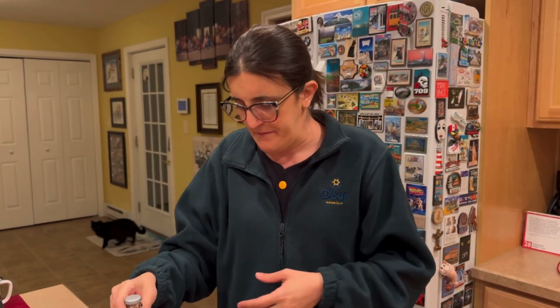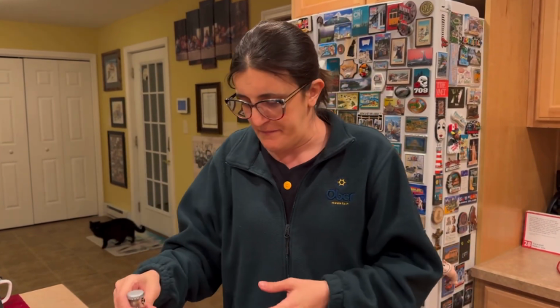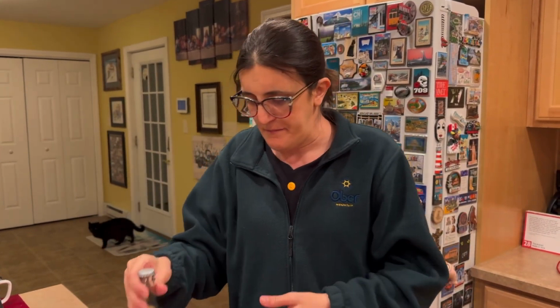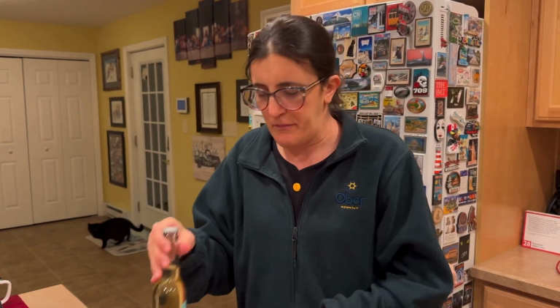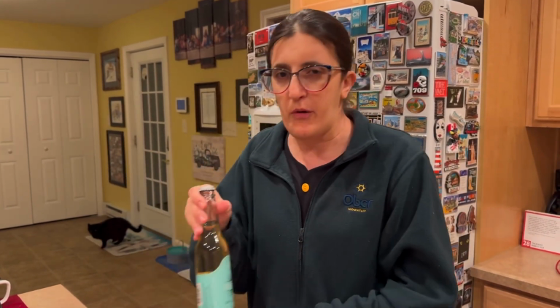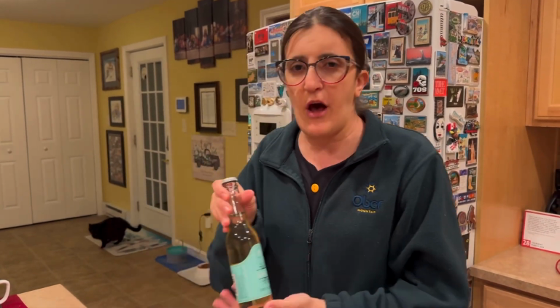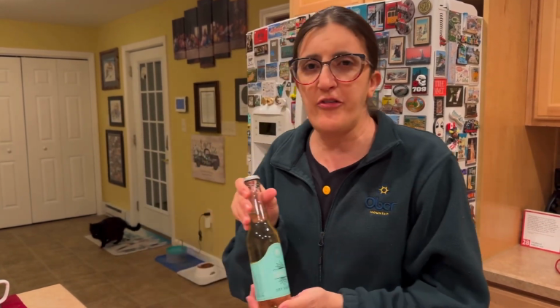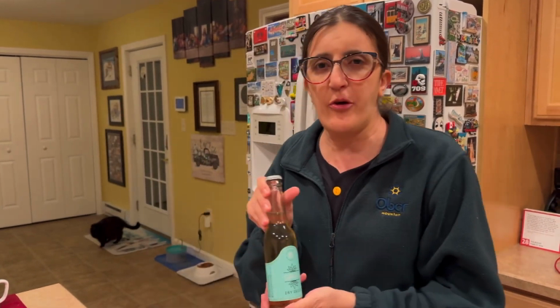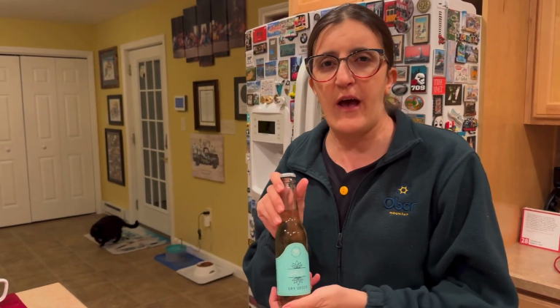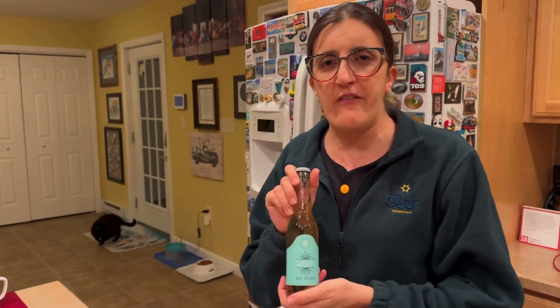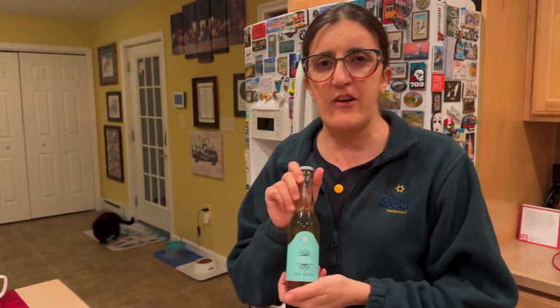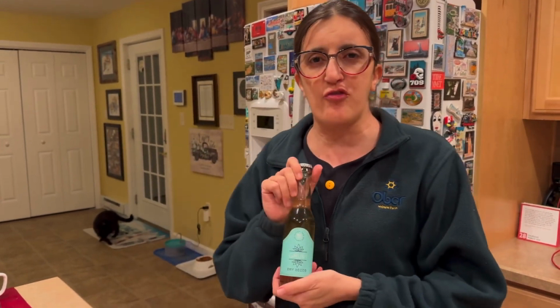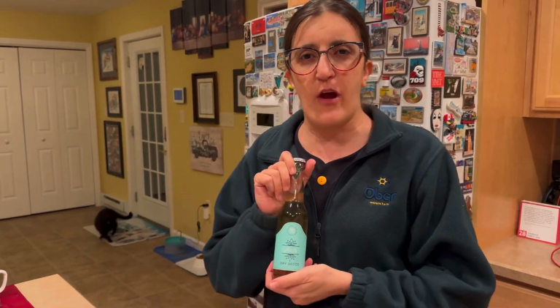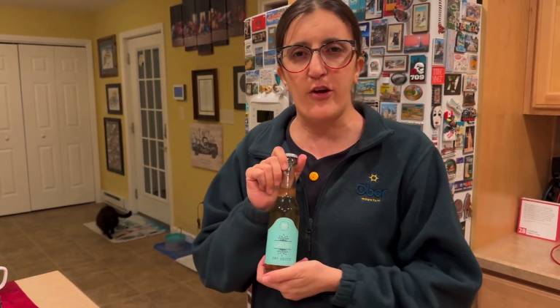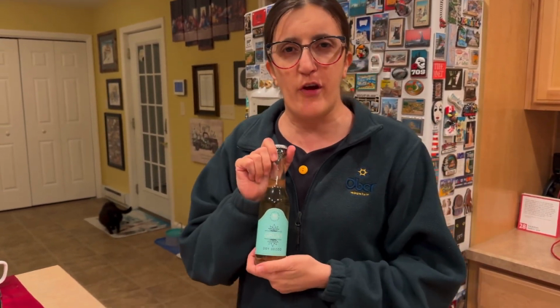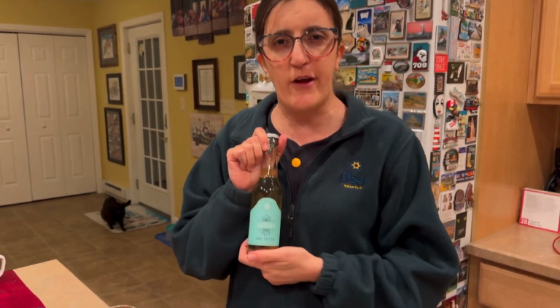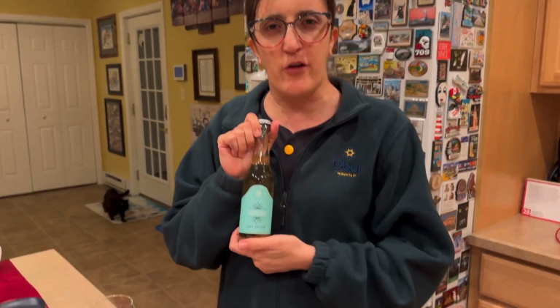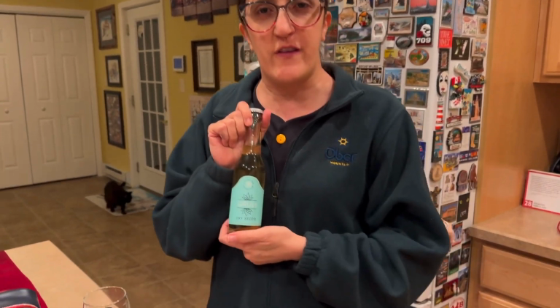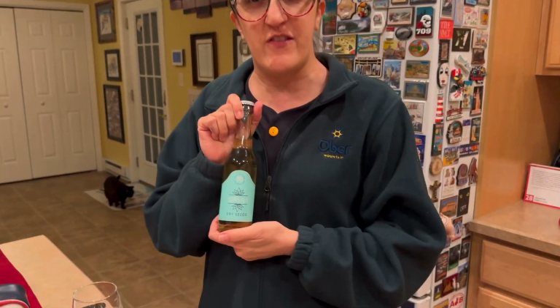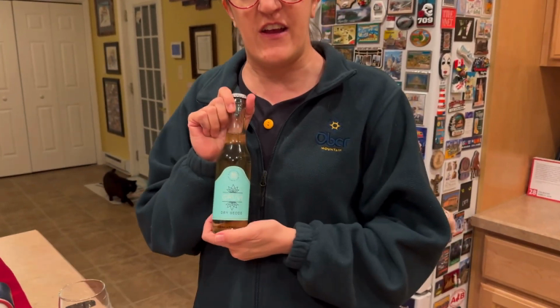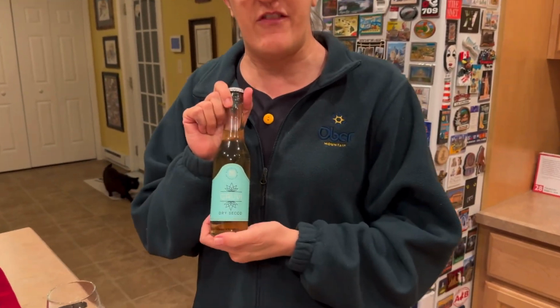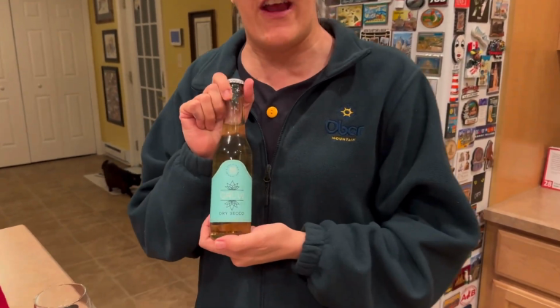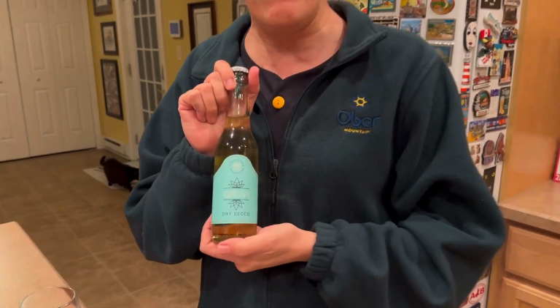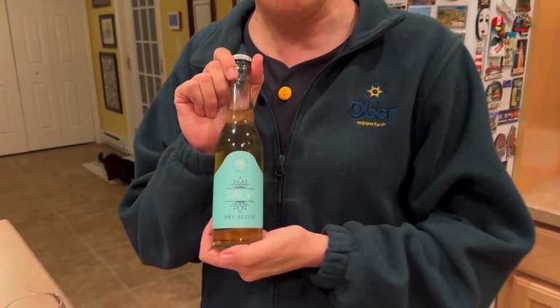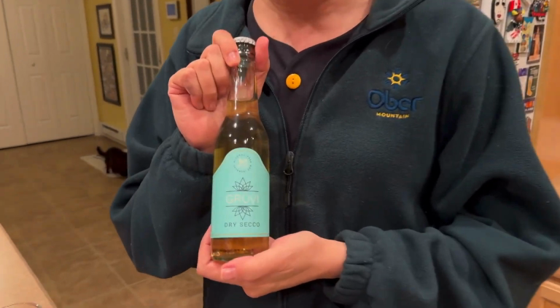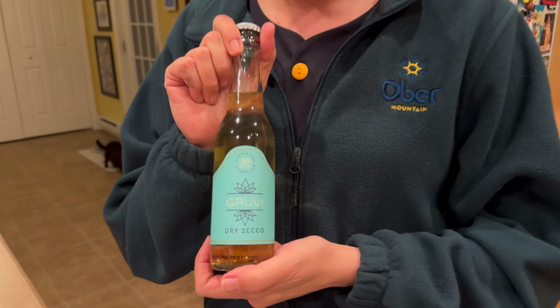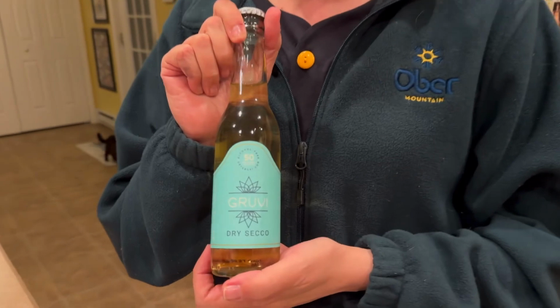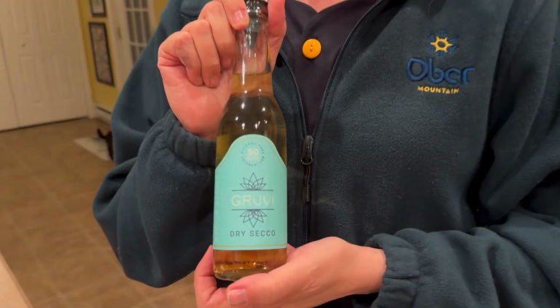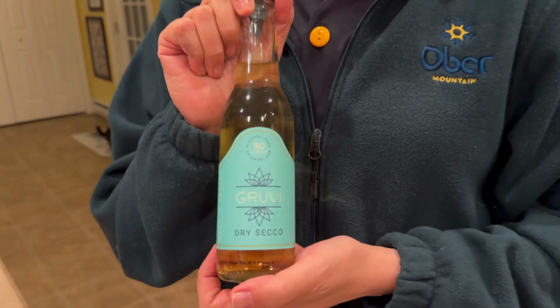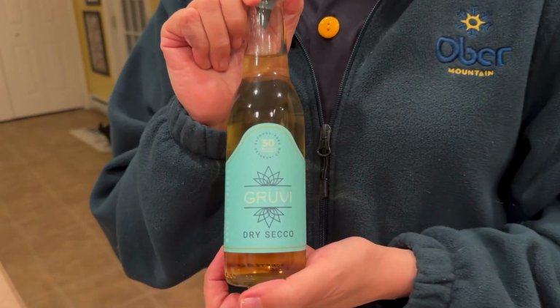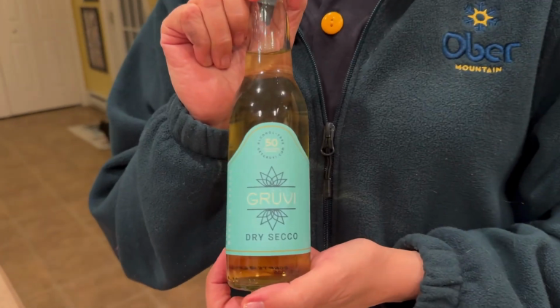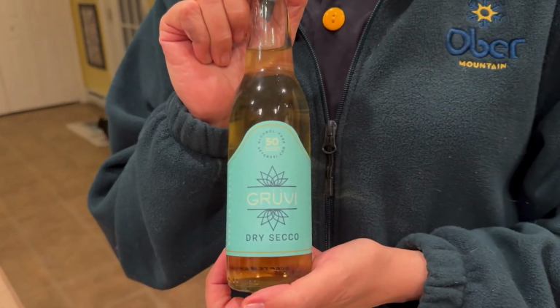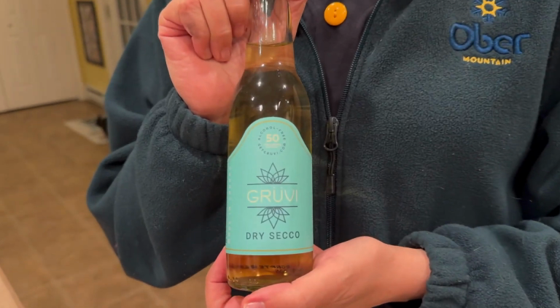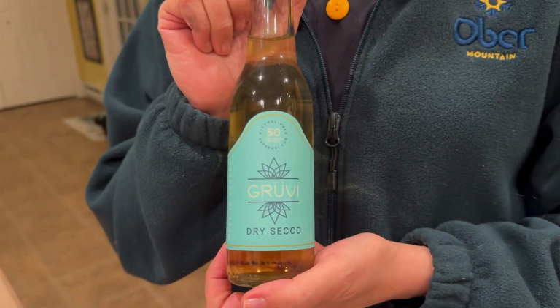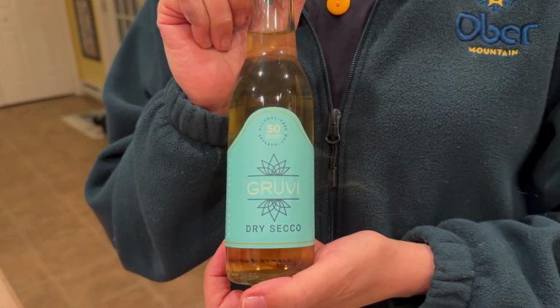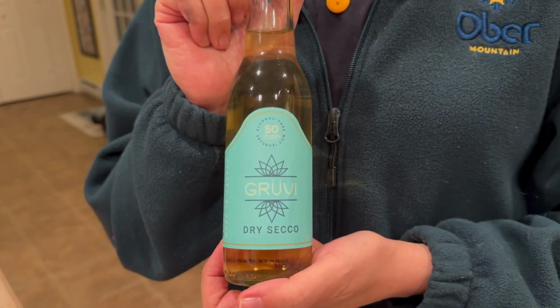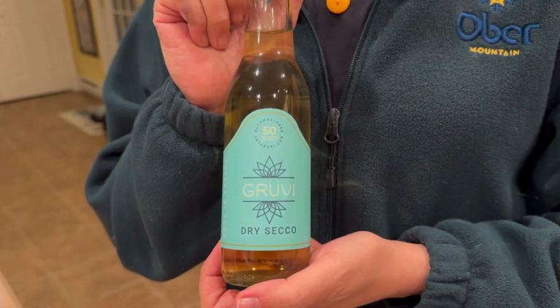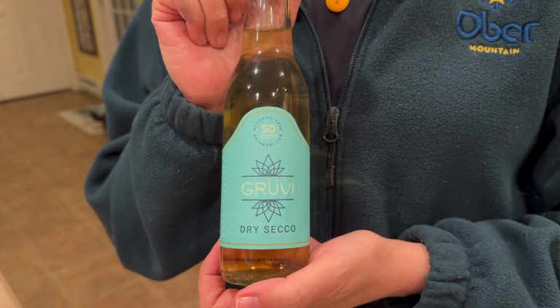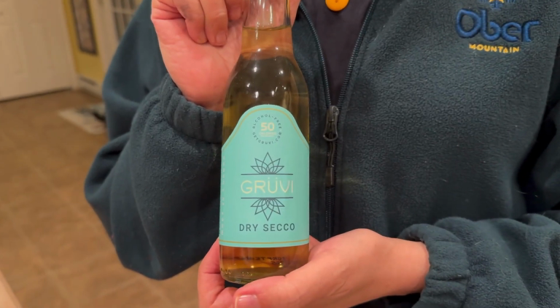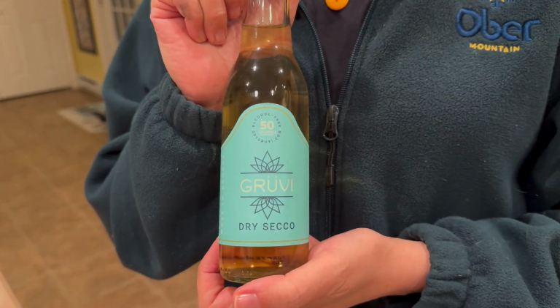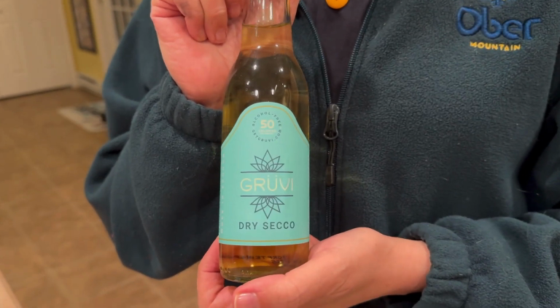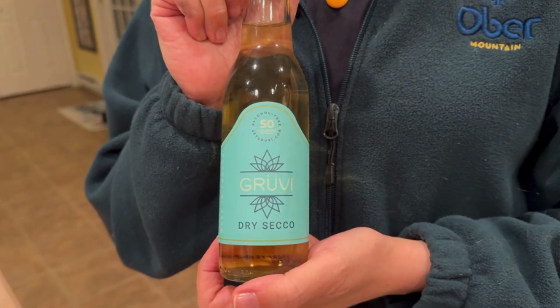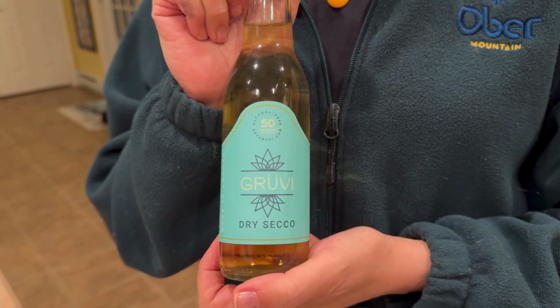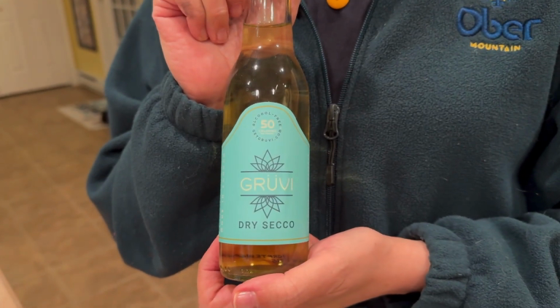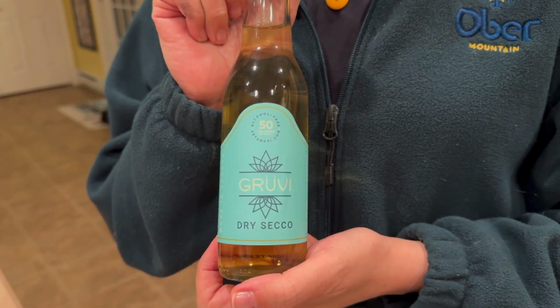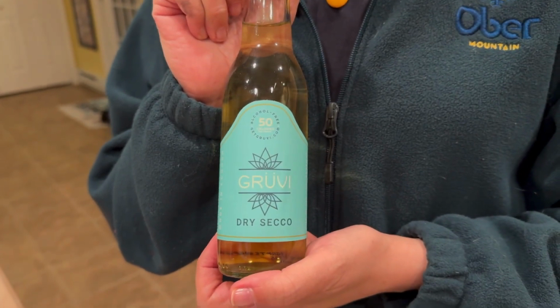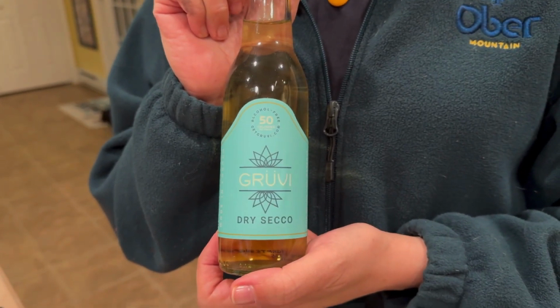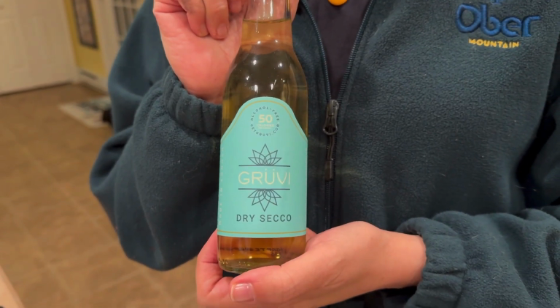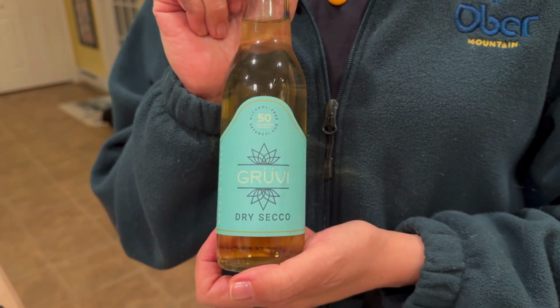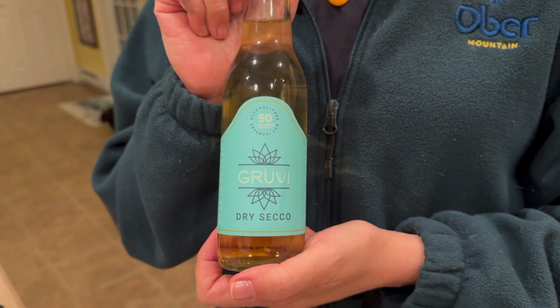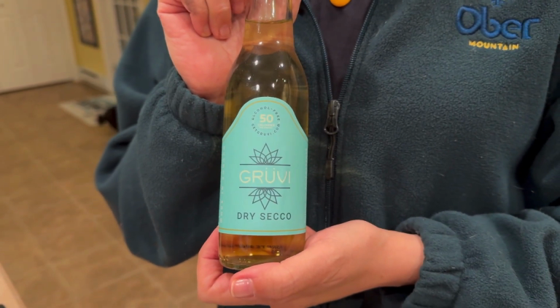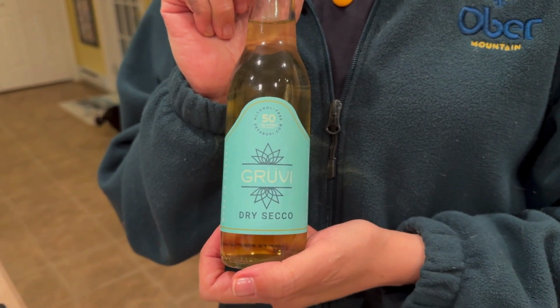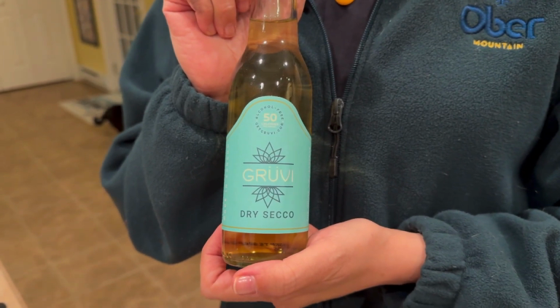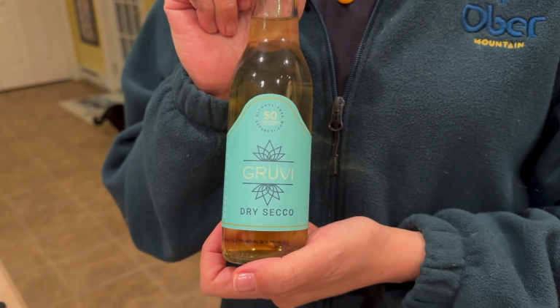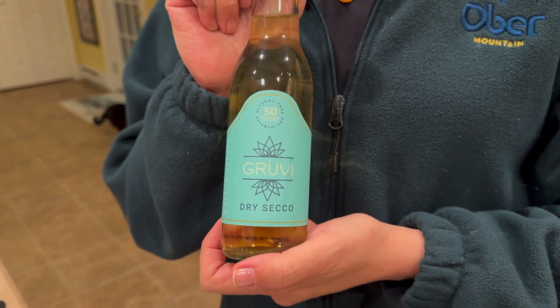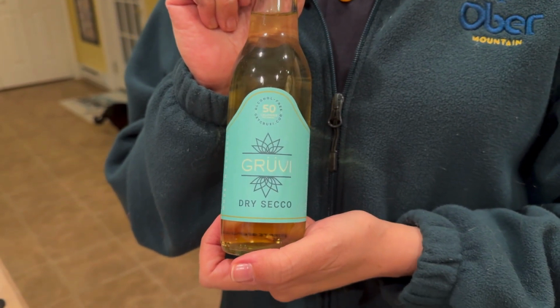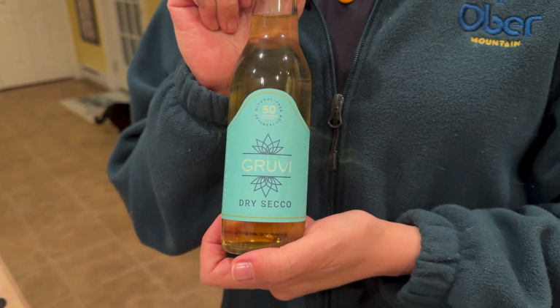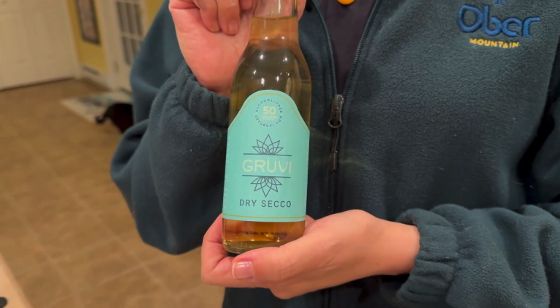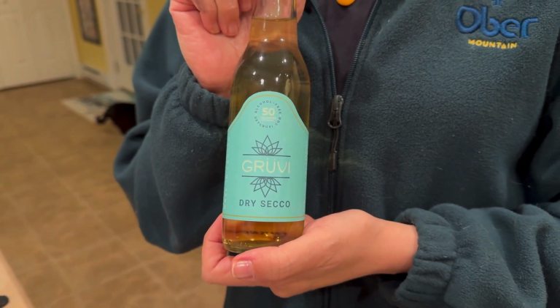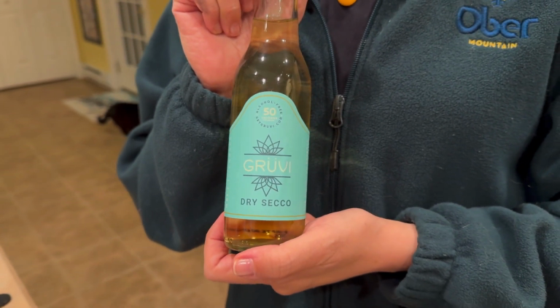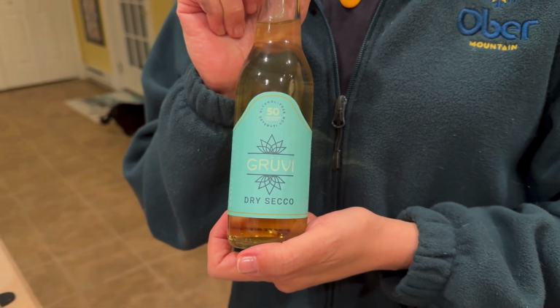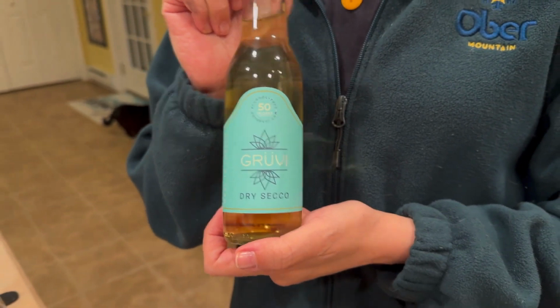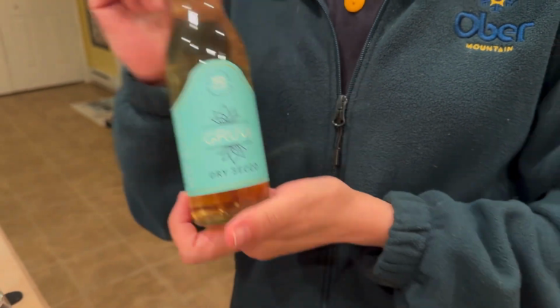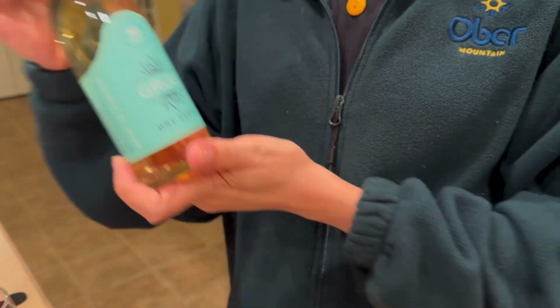We would have had him on, but I didn't know he came by today to drop the tripe off. We also have a dry drinker this evening — the Get Groovy Dry Seco.